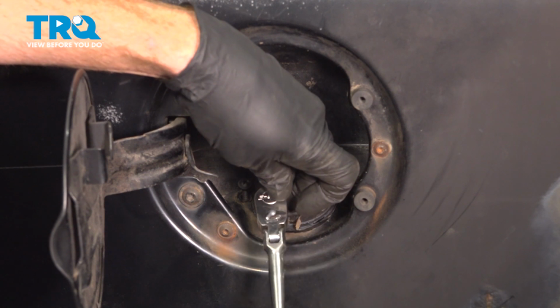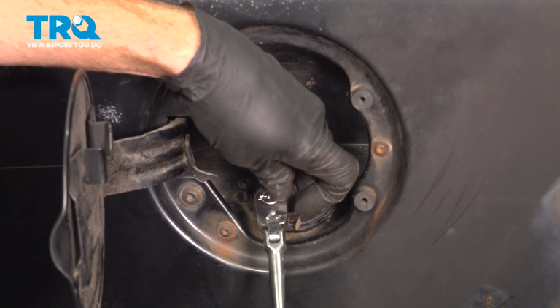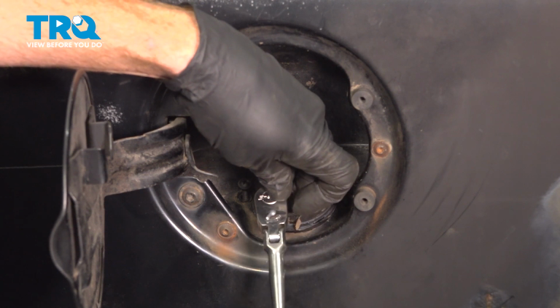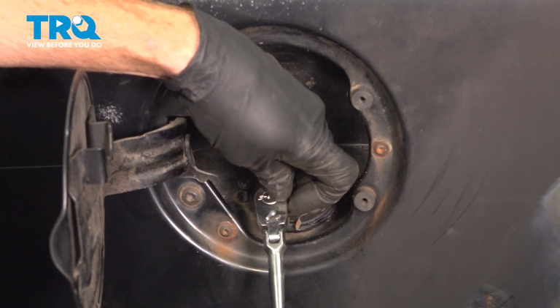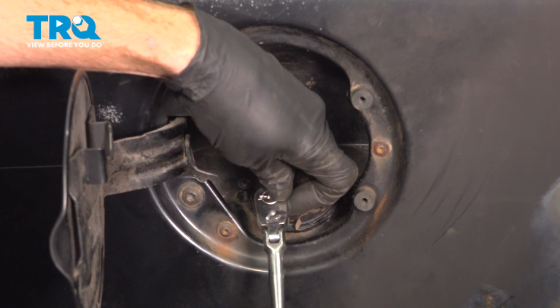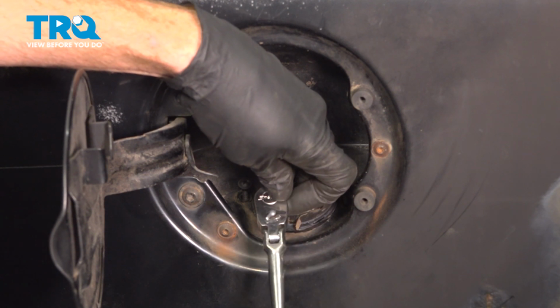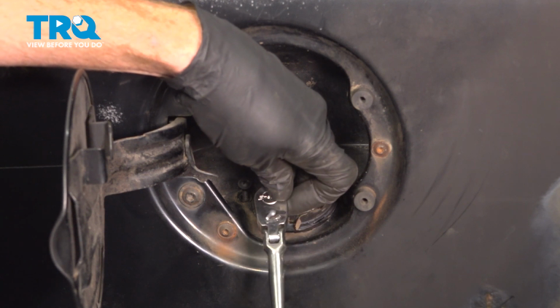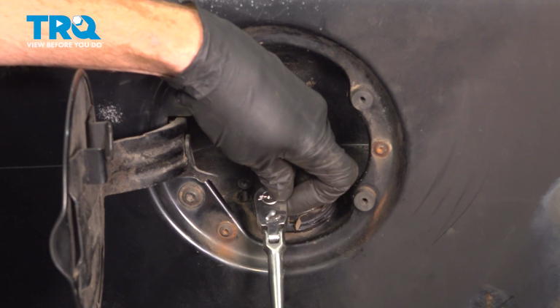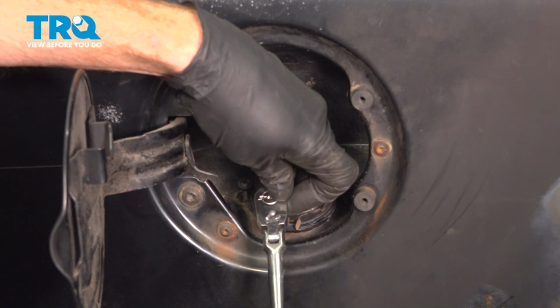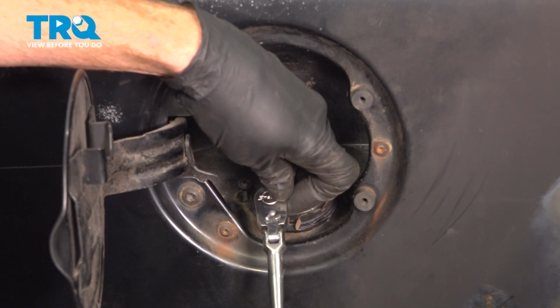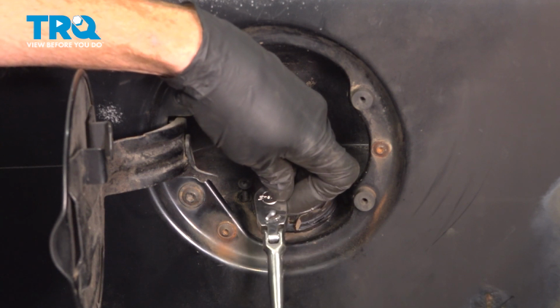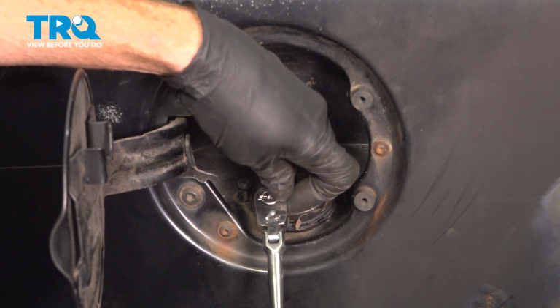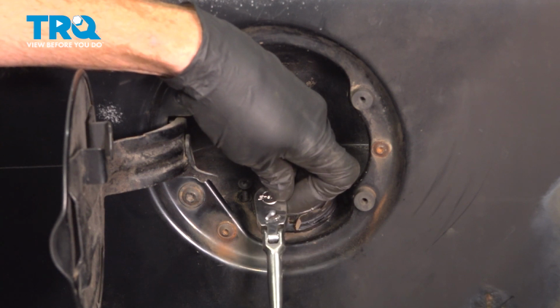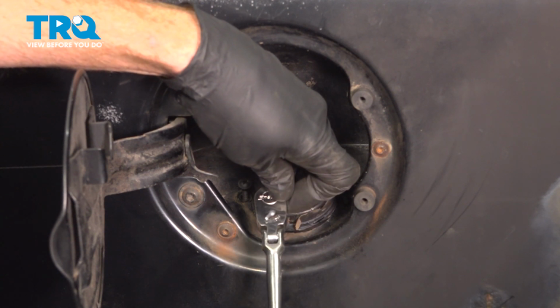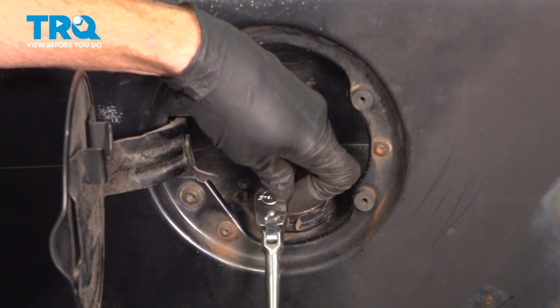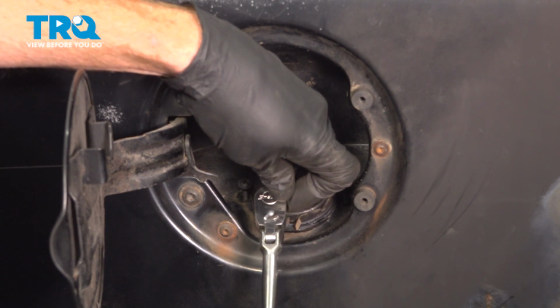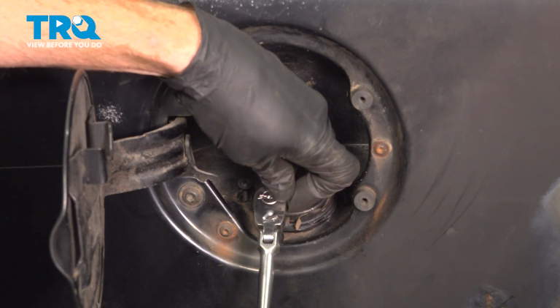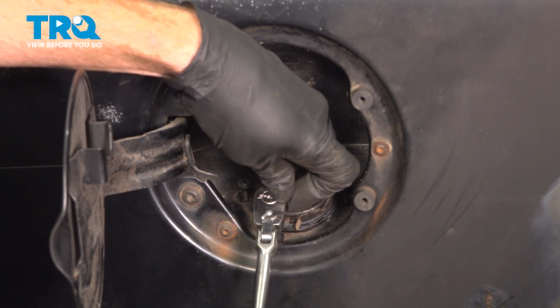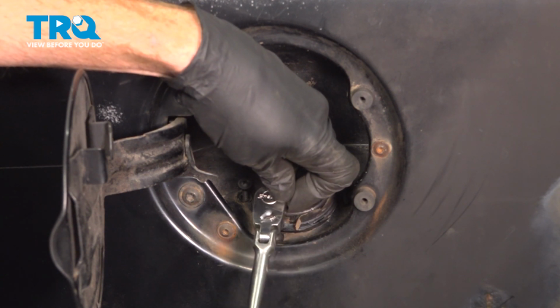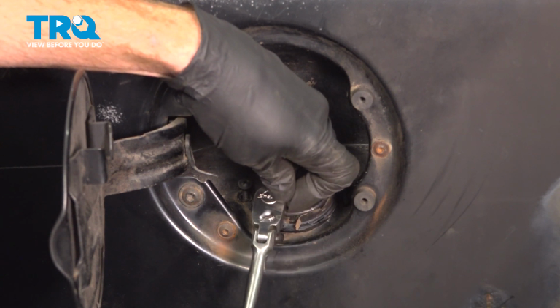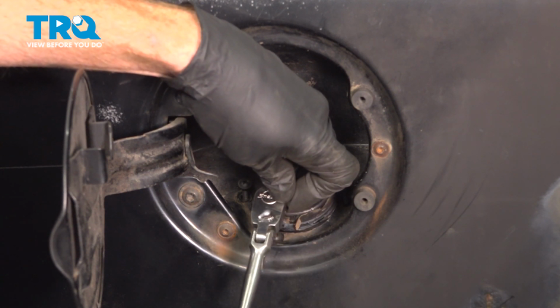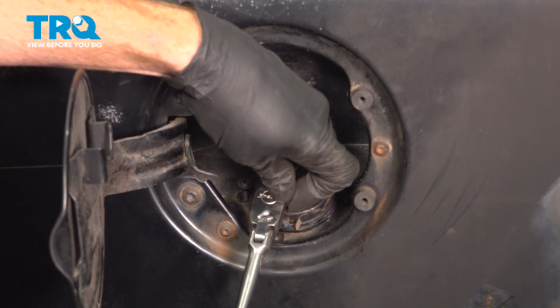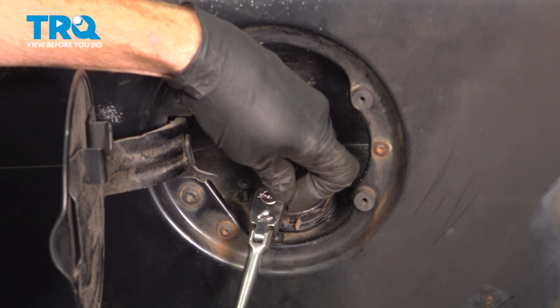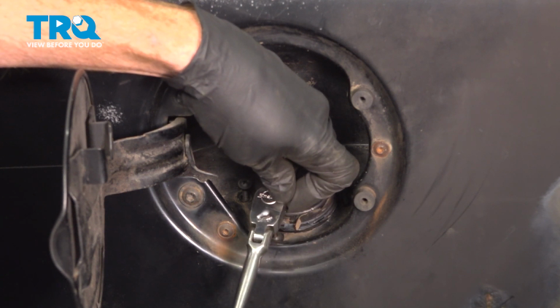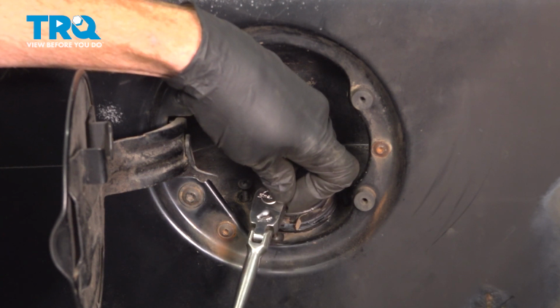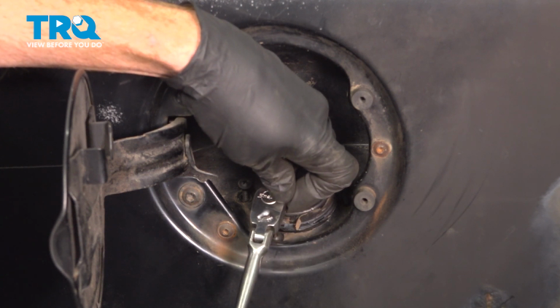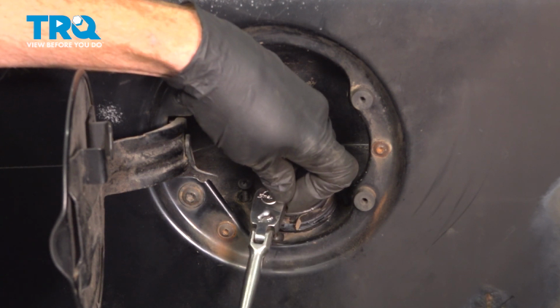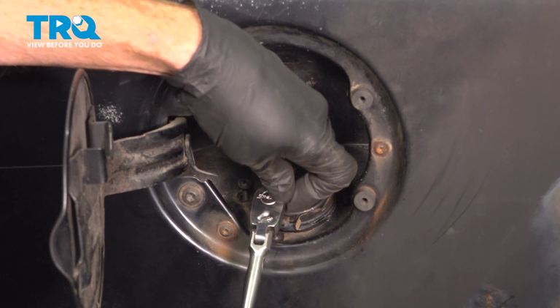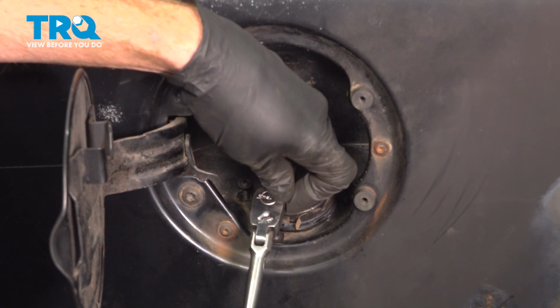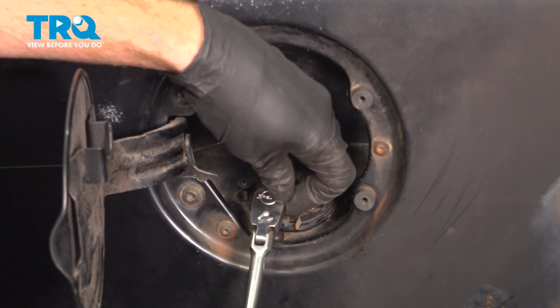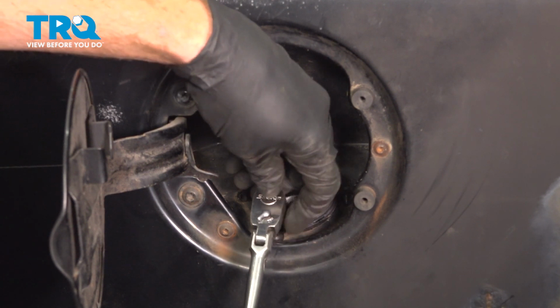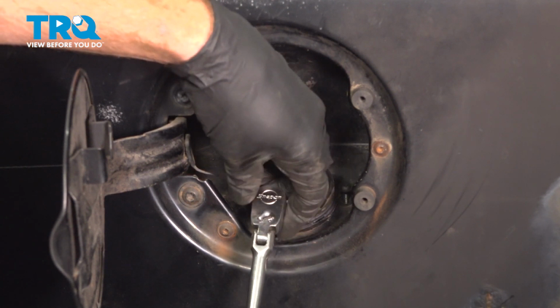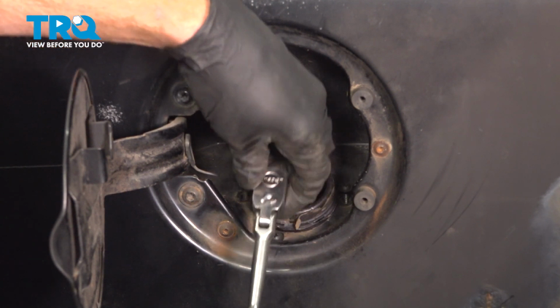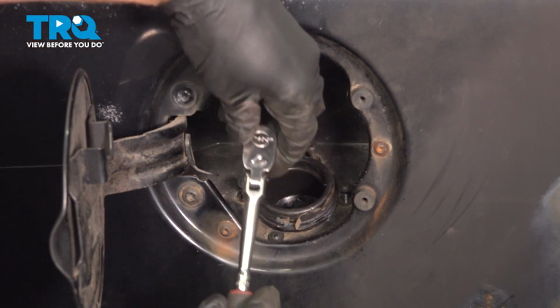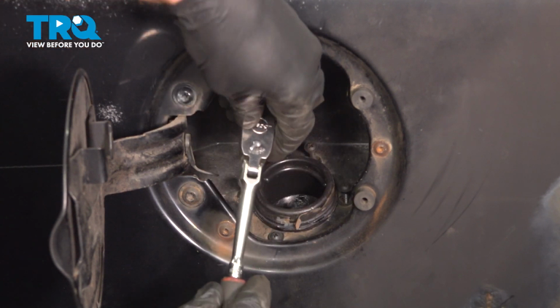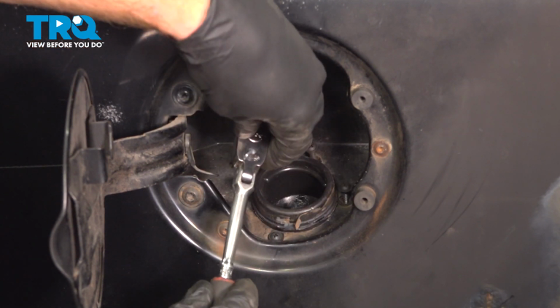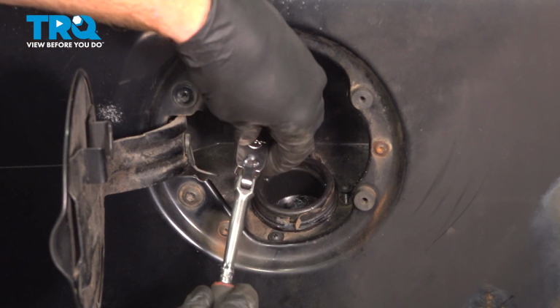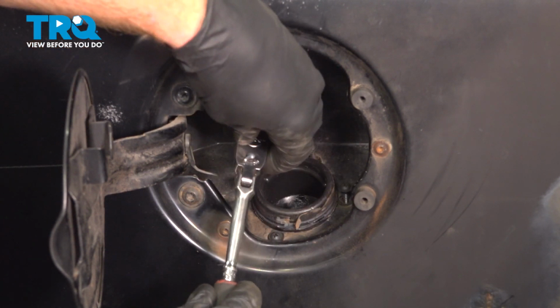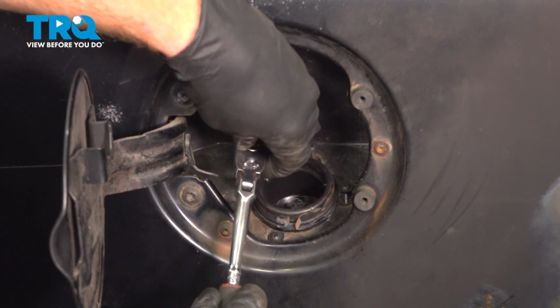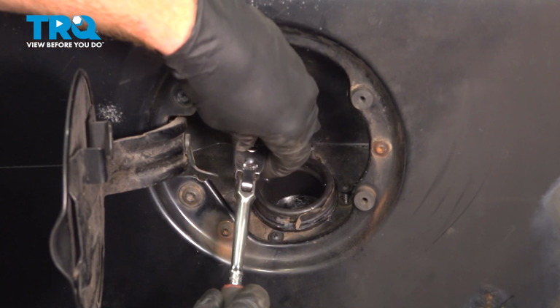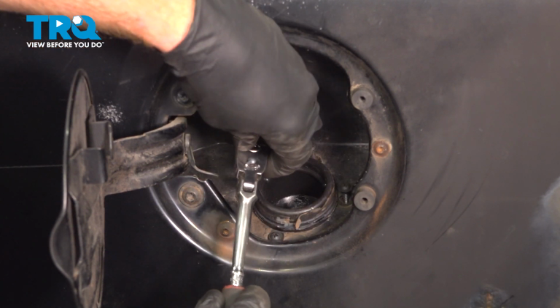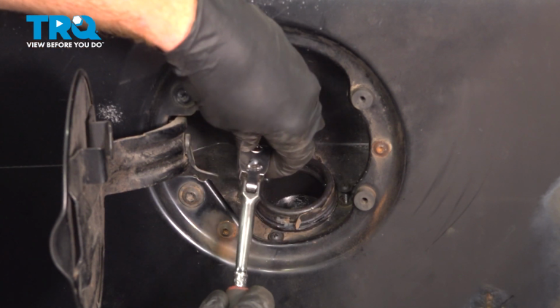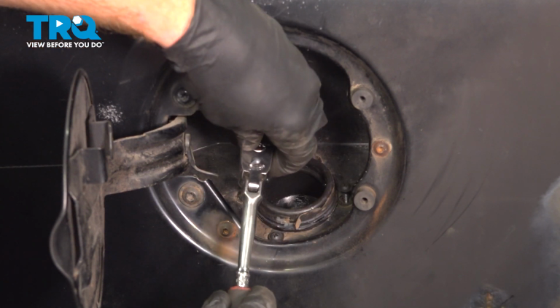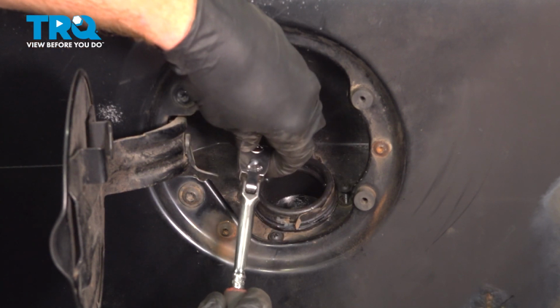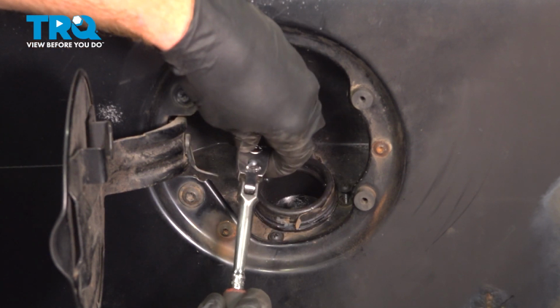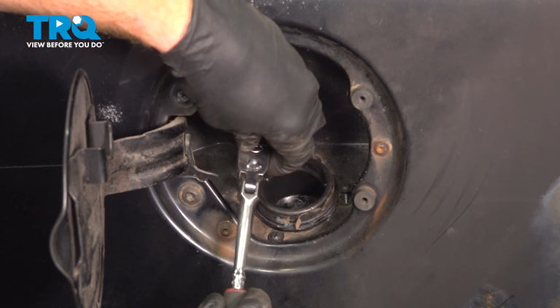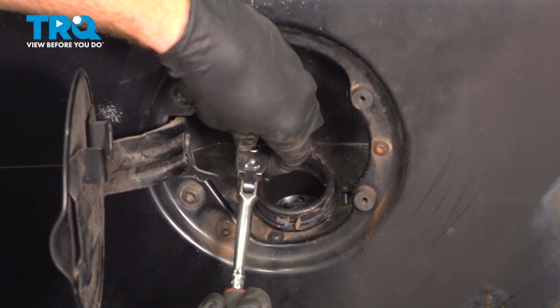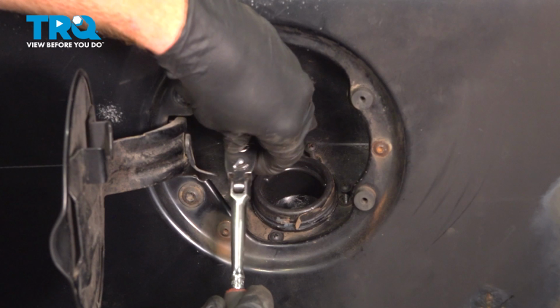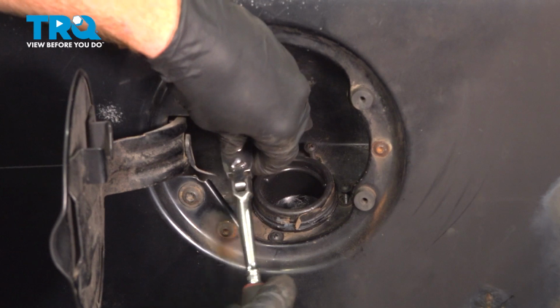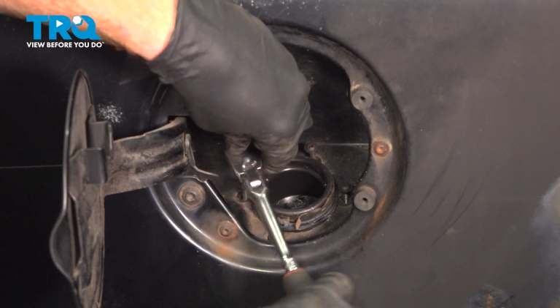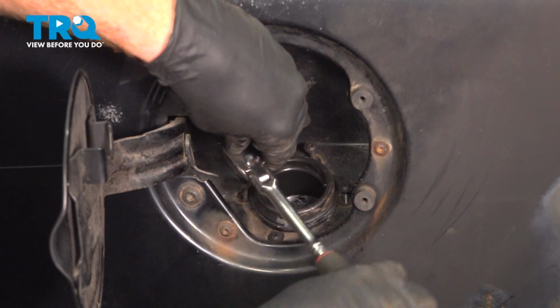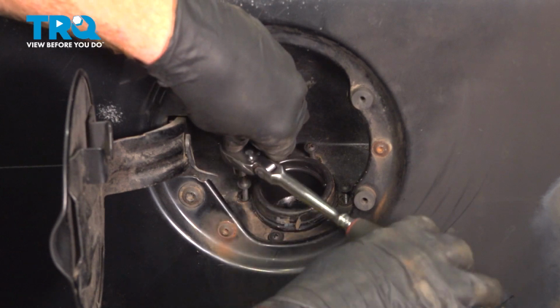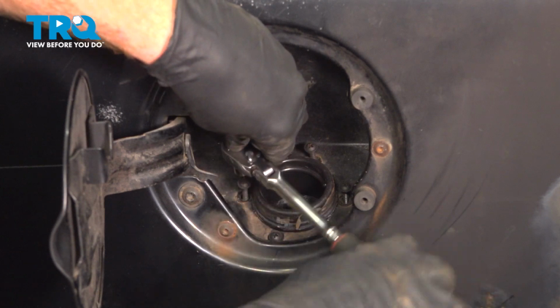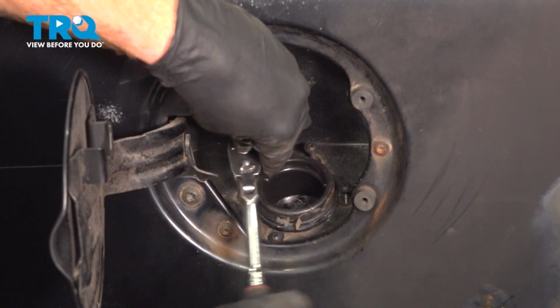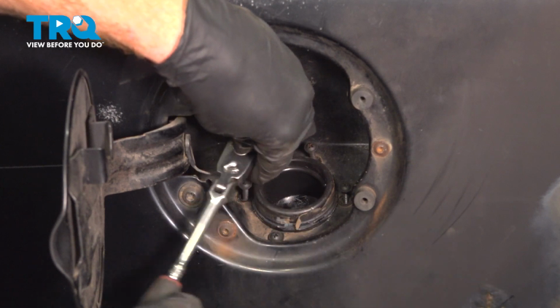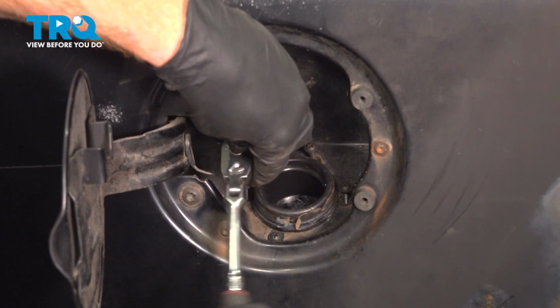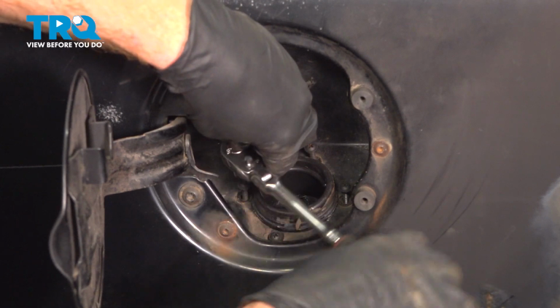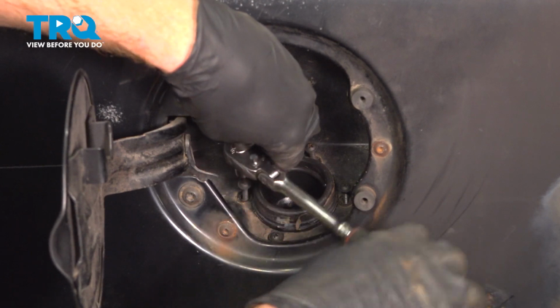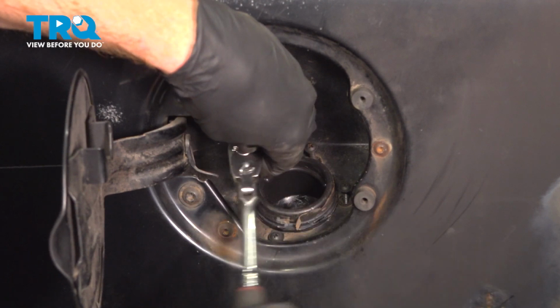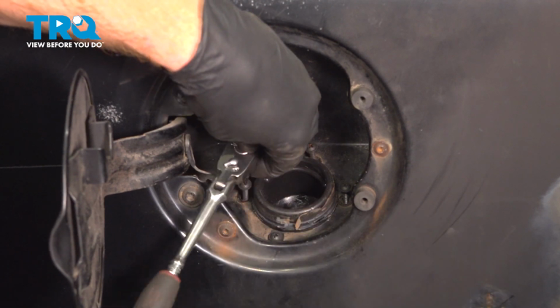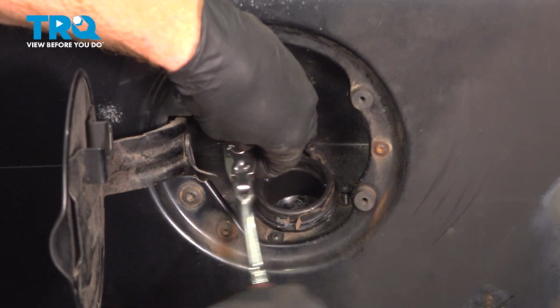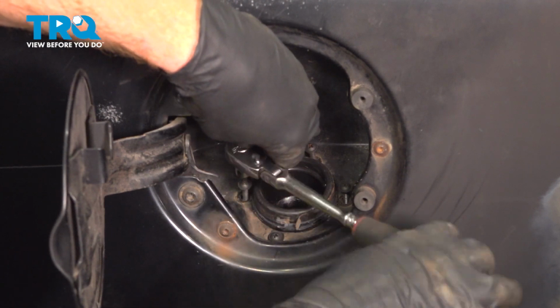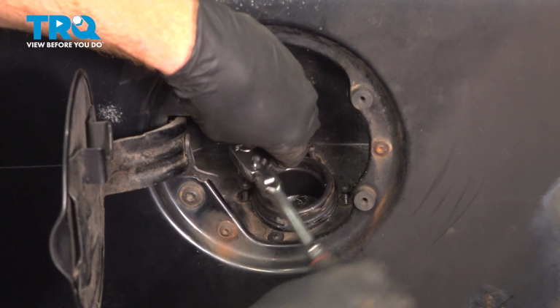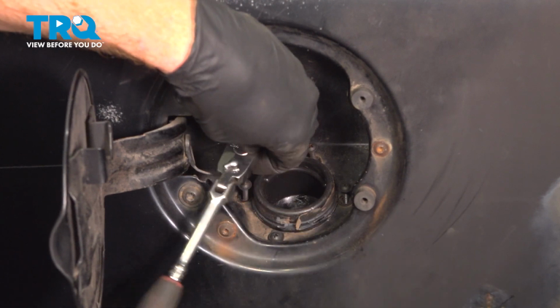Right there is bottomed out — just make sure it's snug. You don't need to apply too much pressure on this; you don't want to strip anything out.